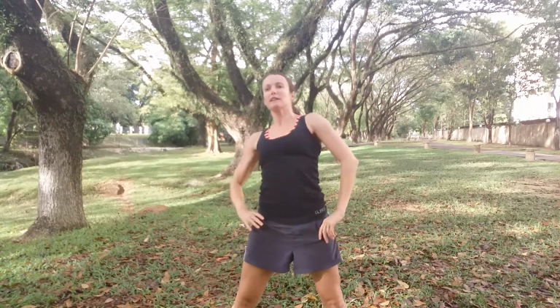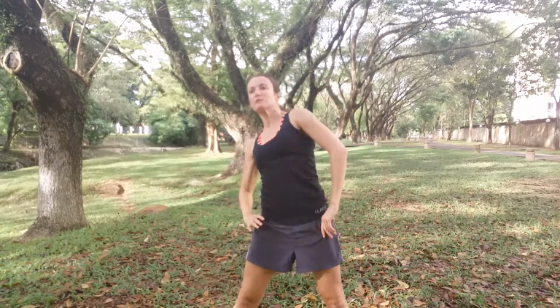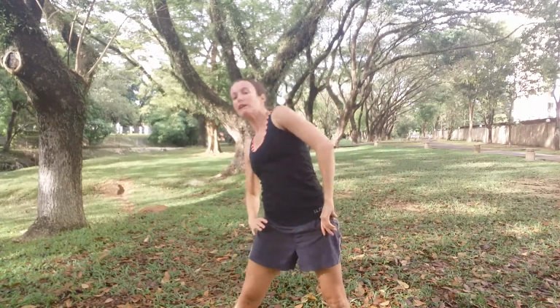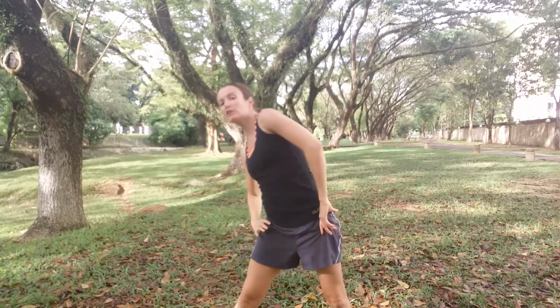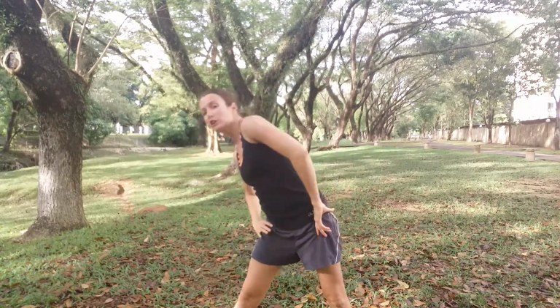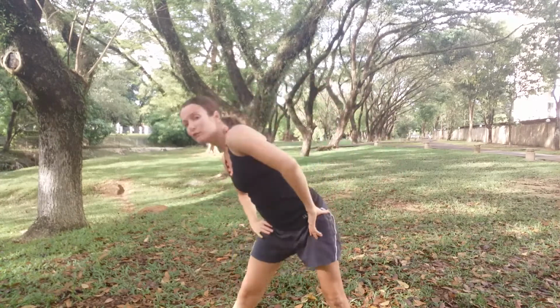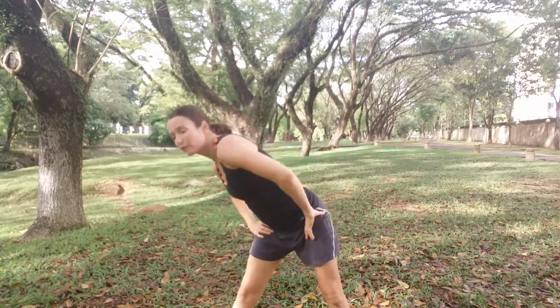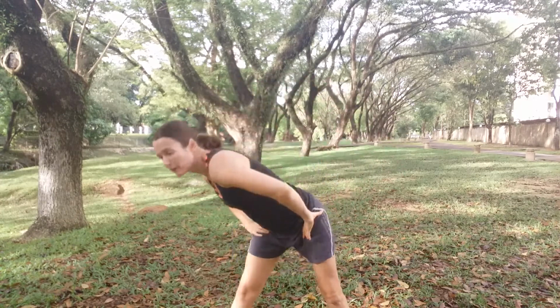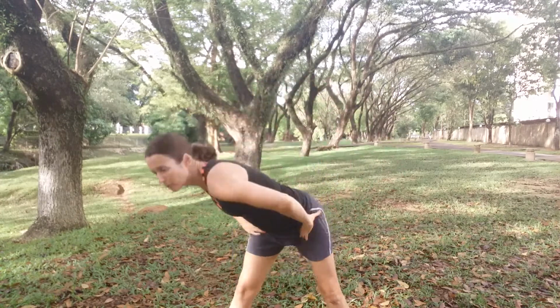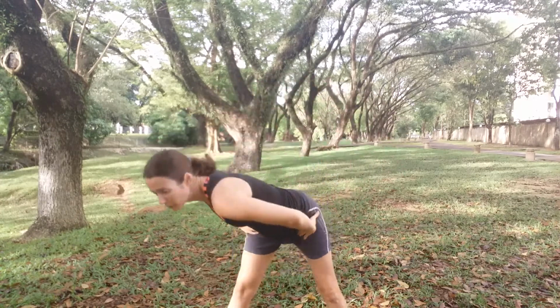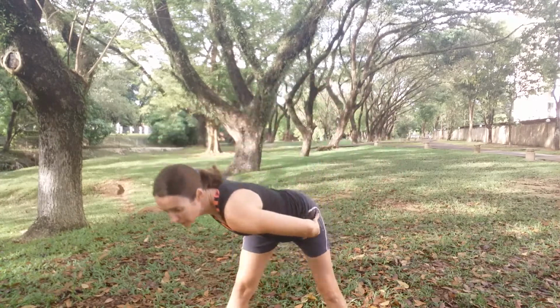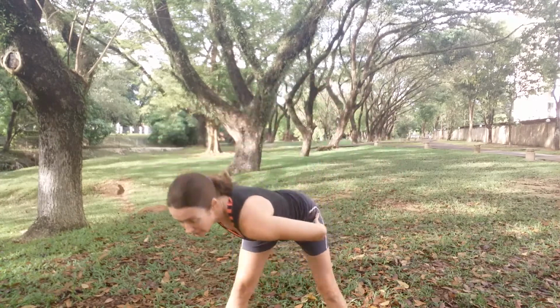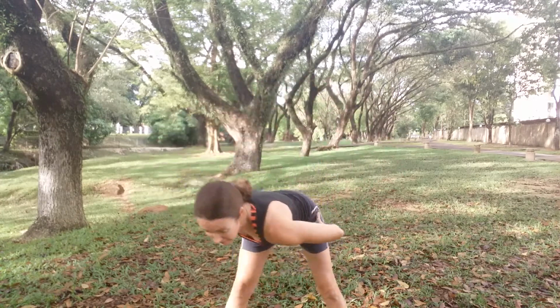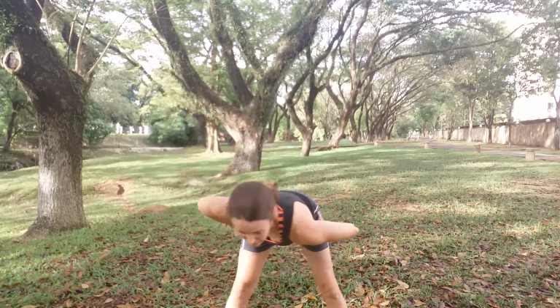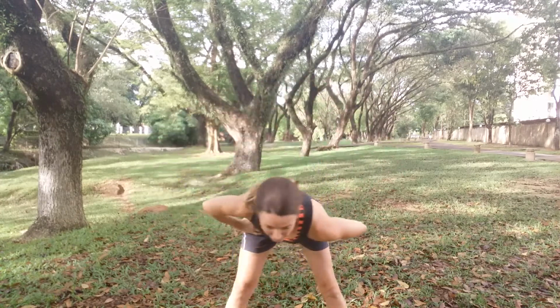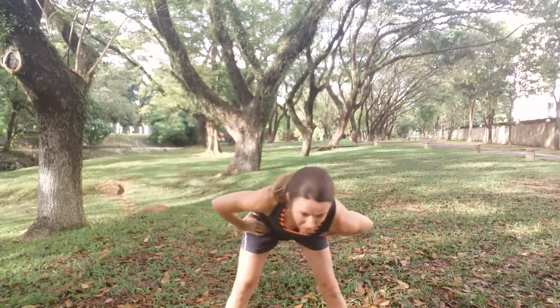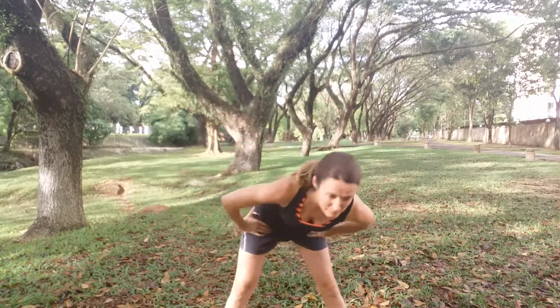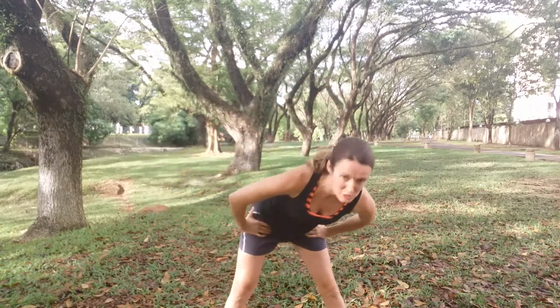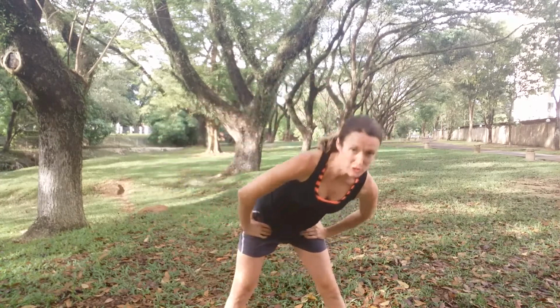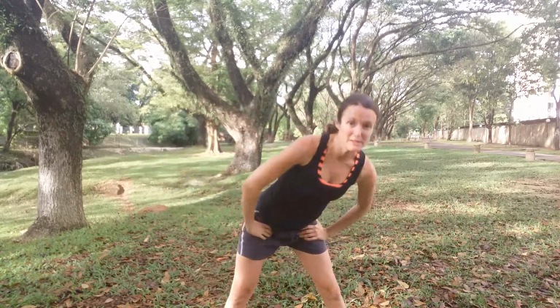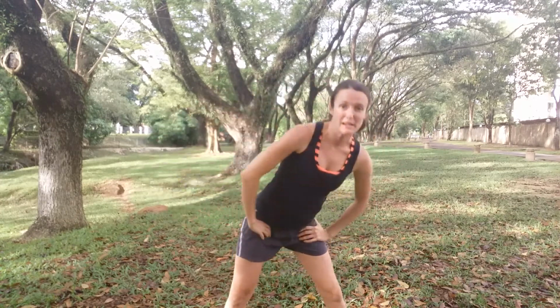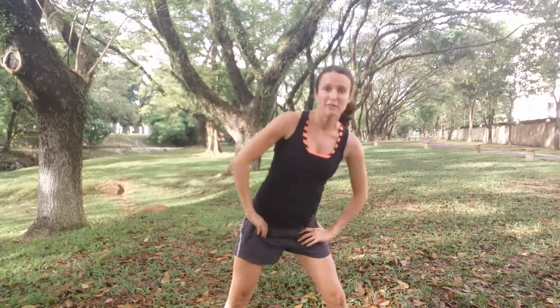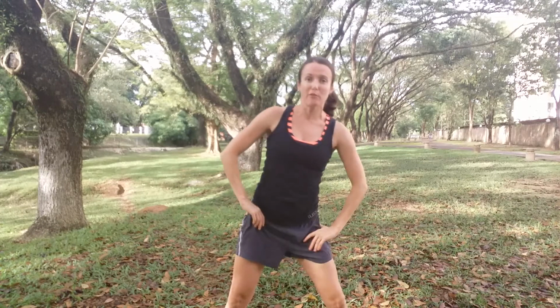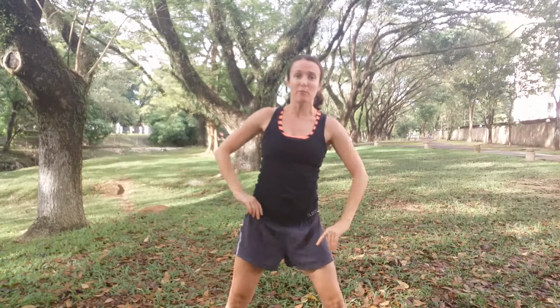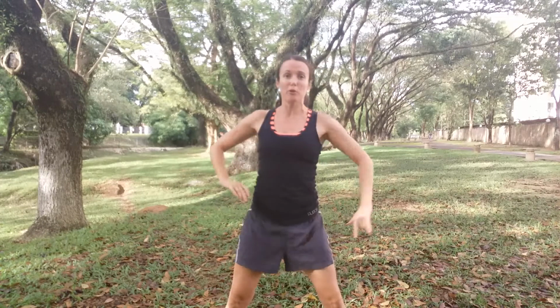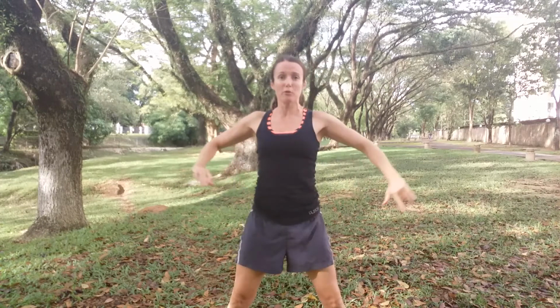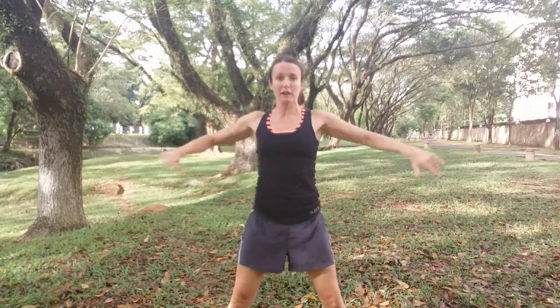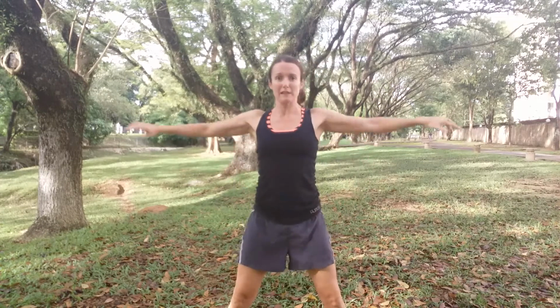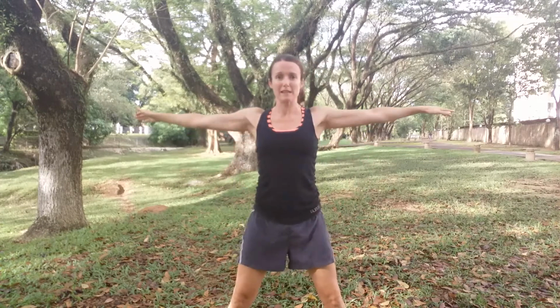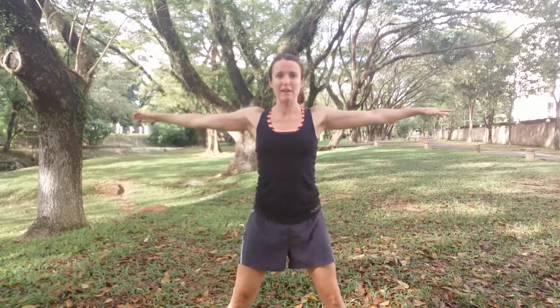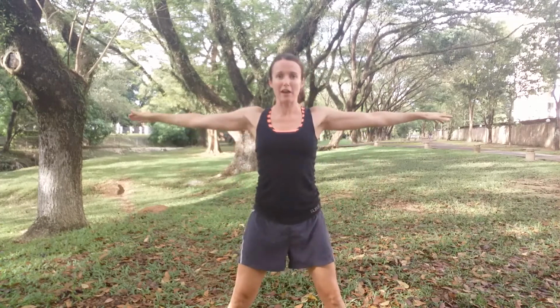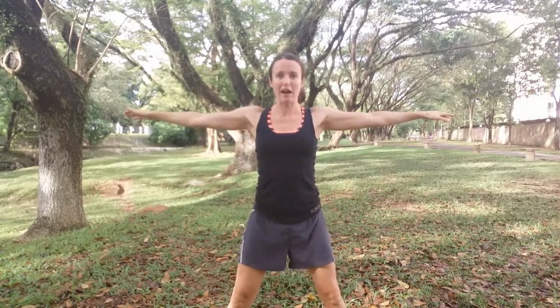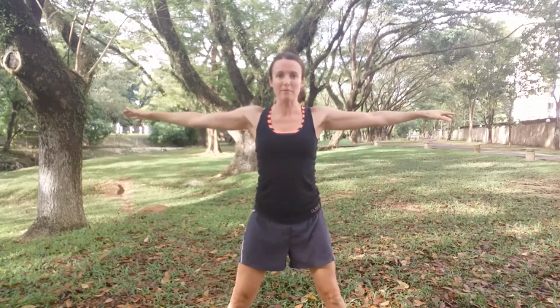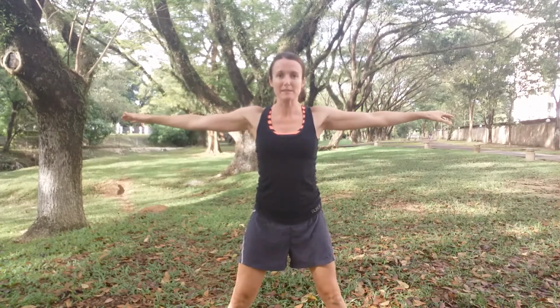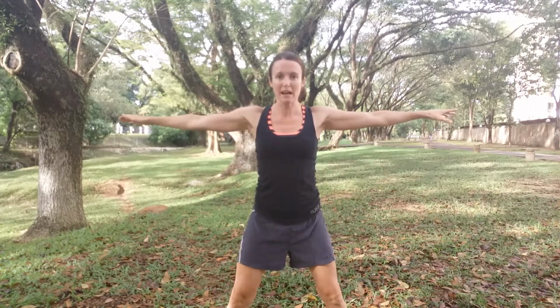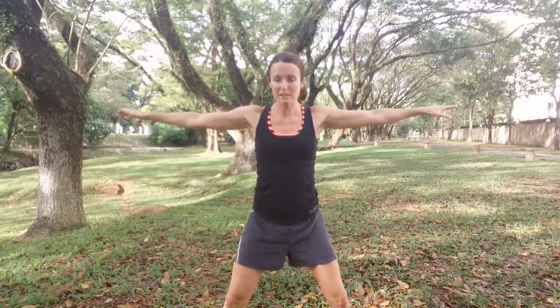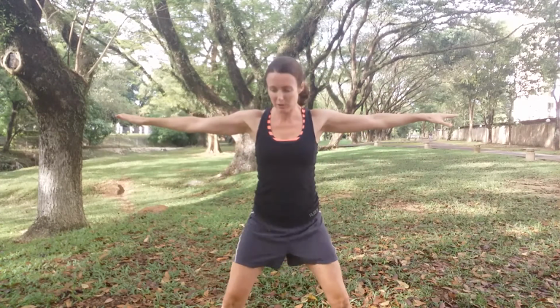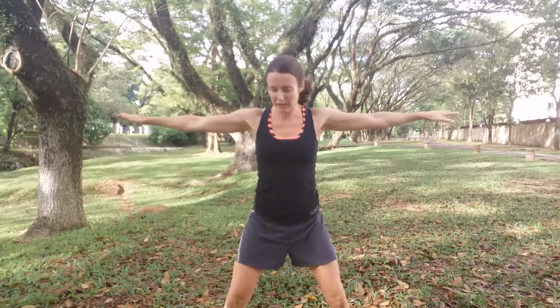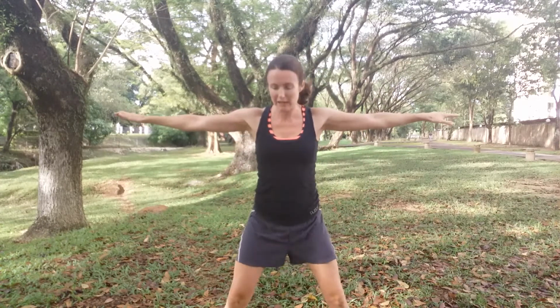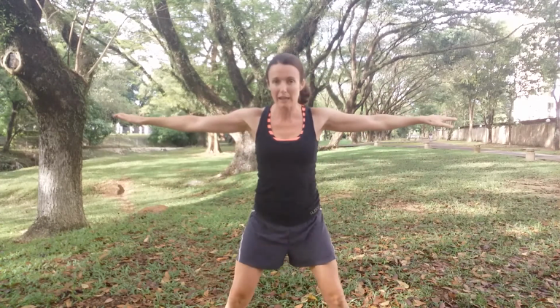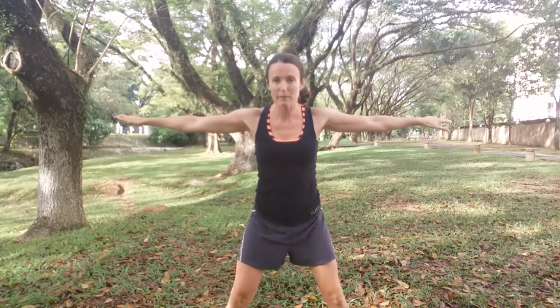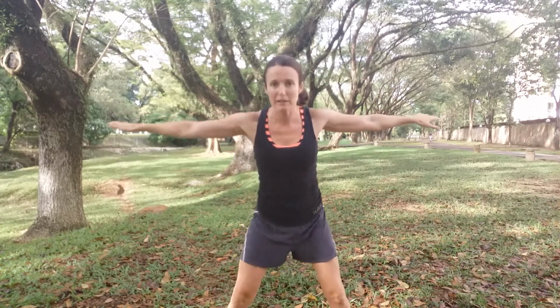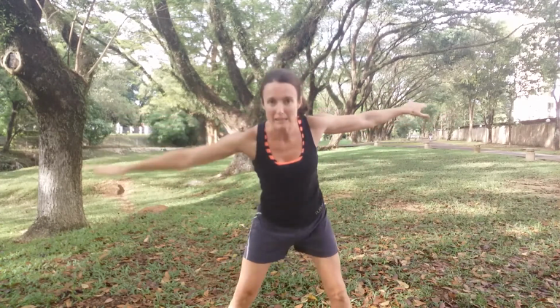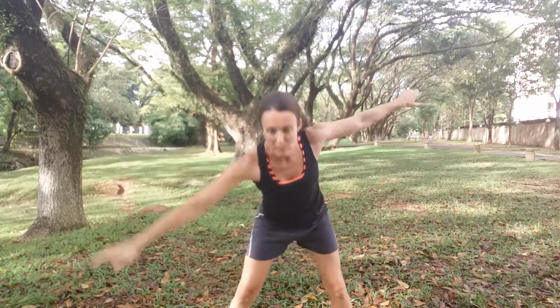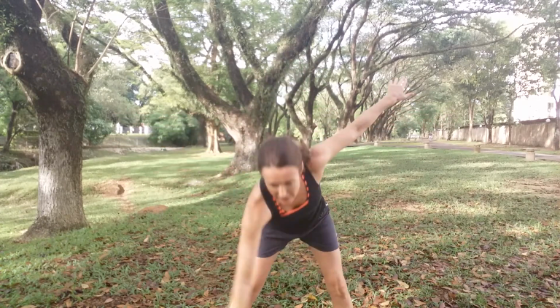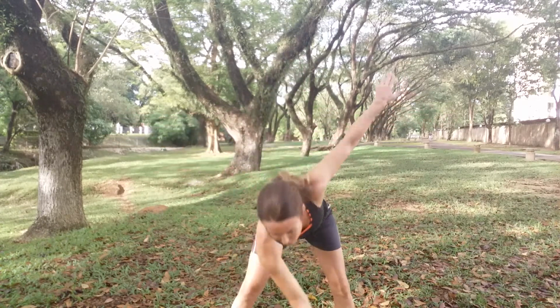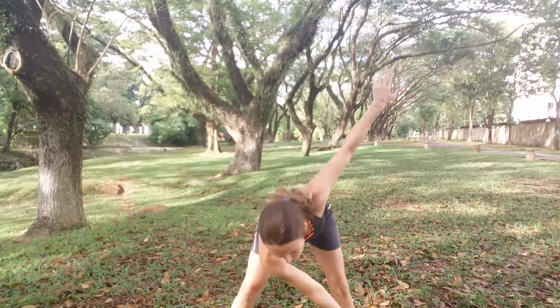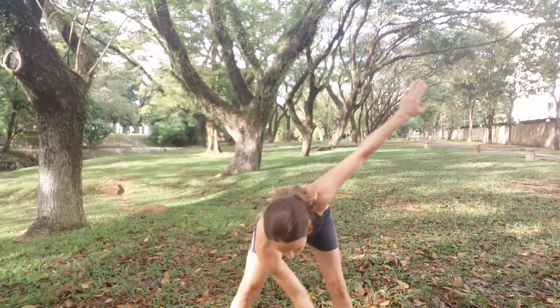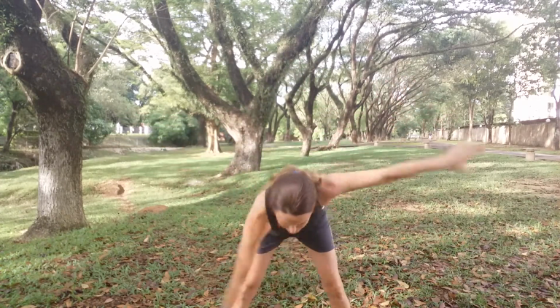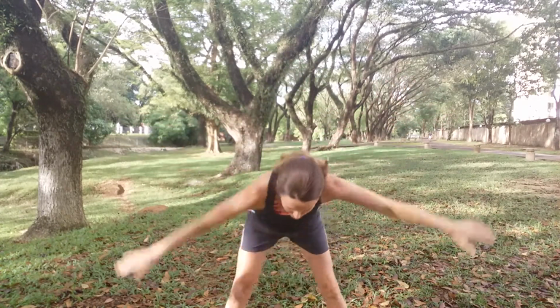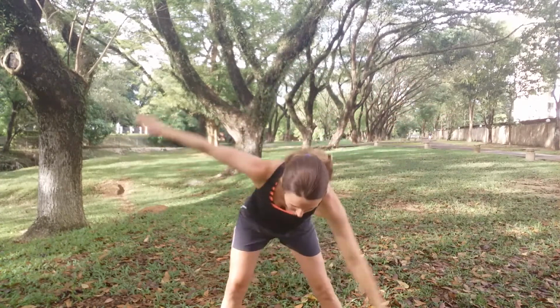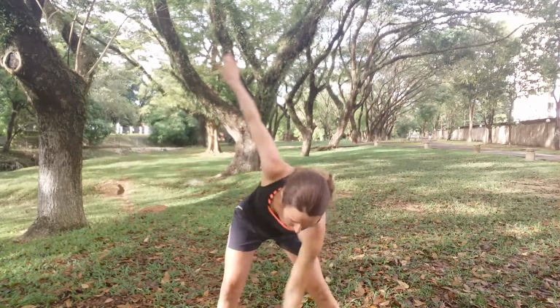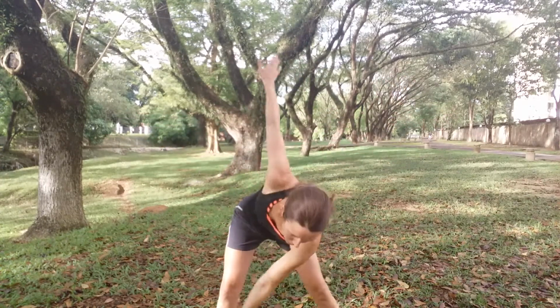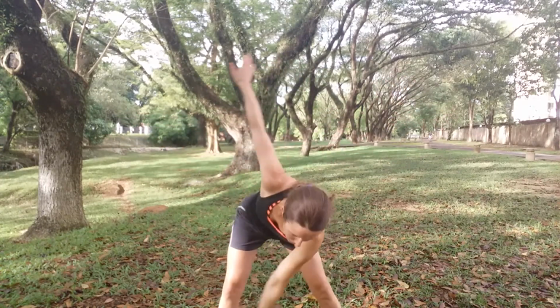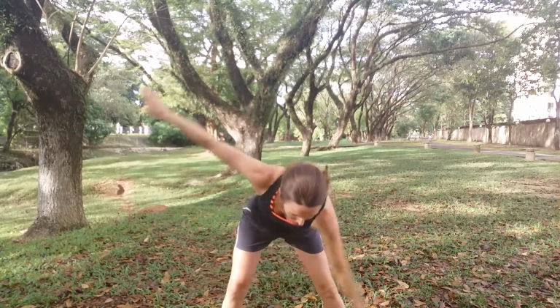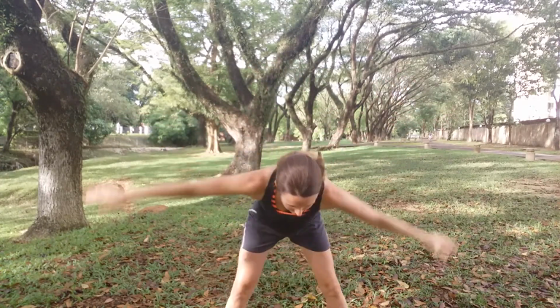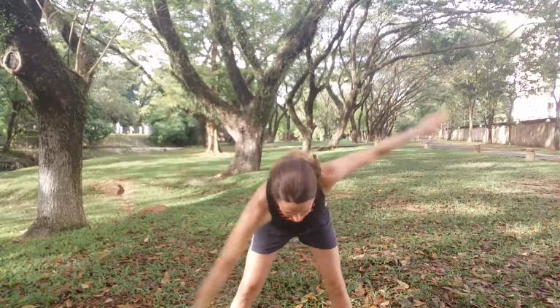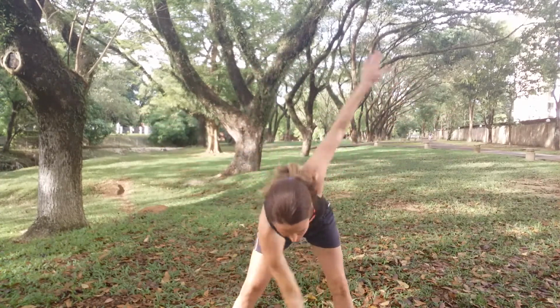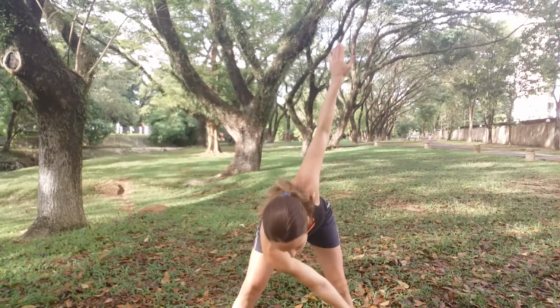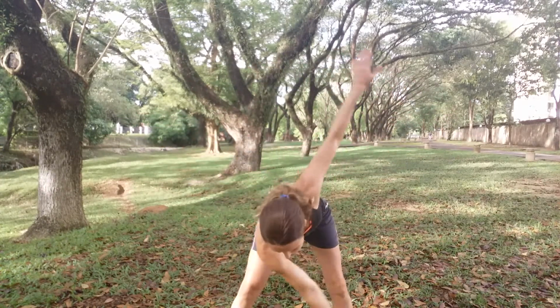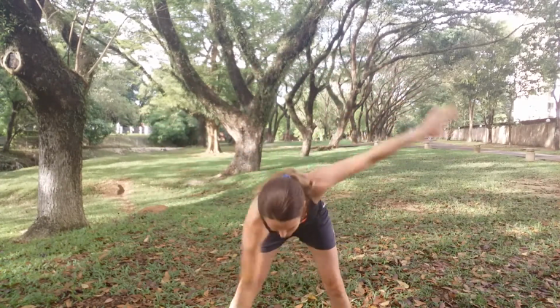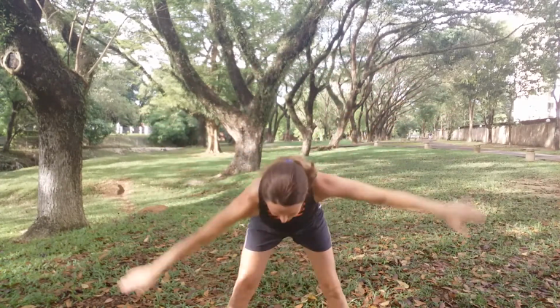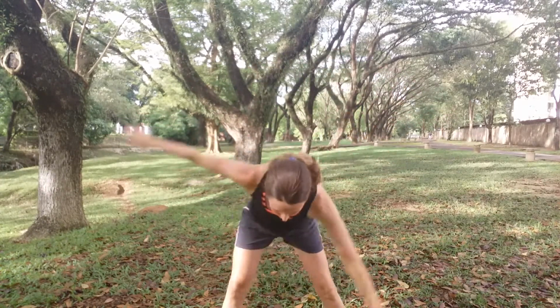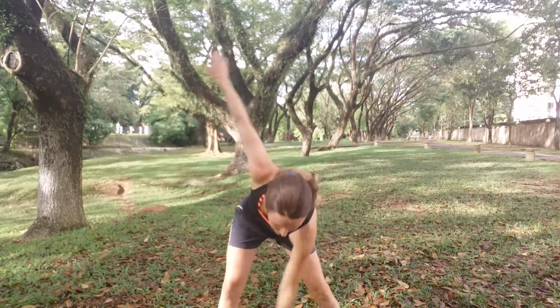The next one you're going to feel into the hamstrings even more. We're going to take the arms out — again, keep your knees bent if you need to — and go side to side.